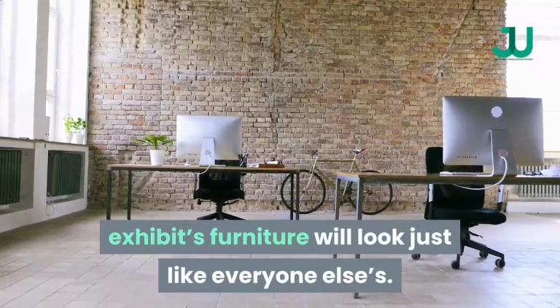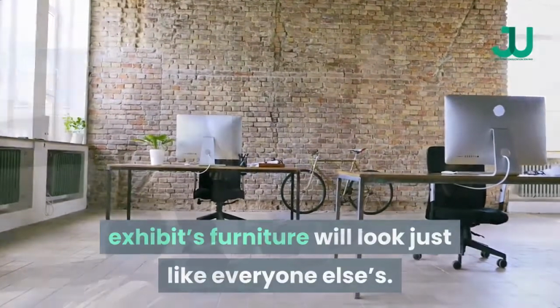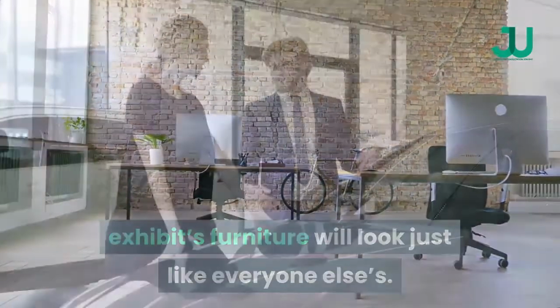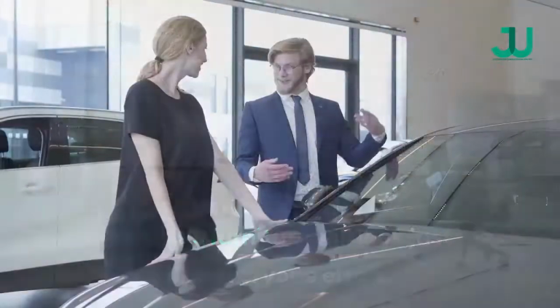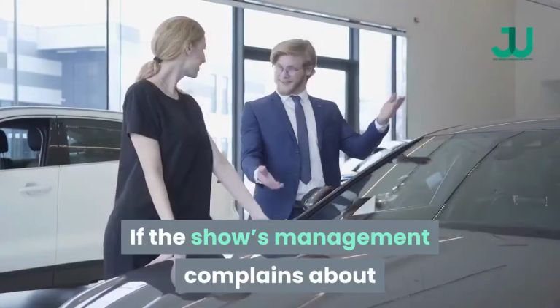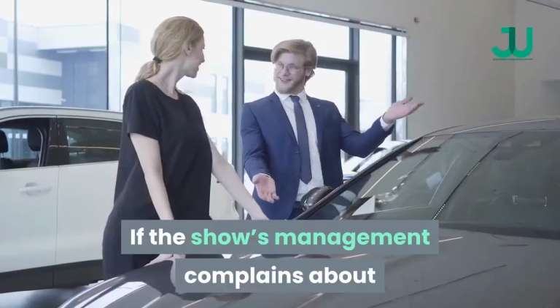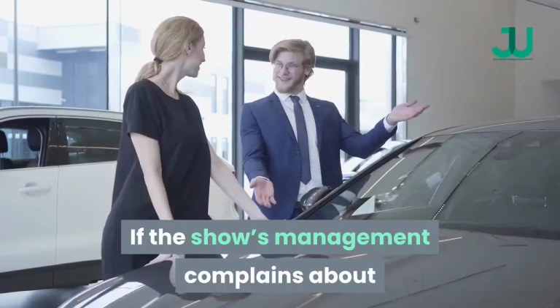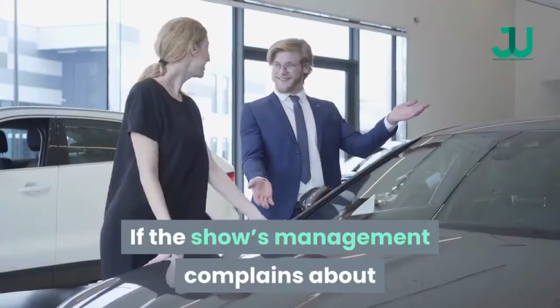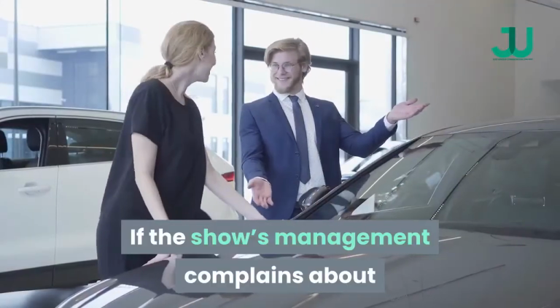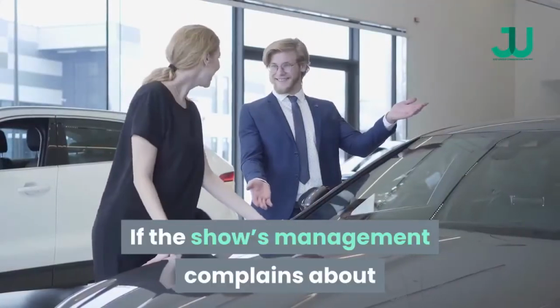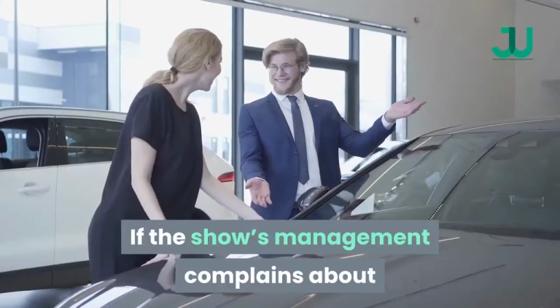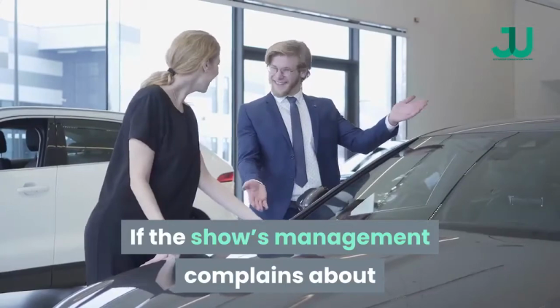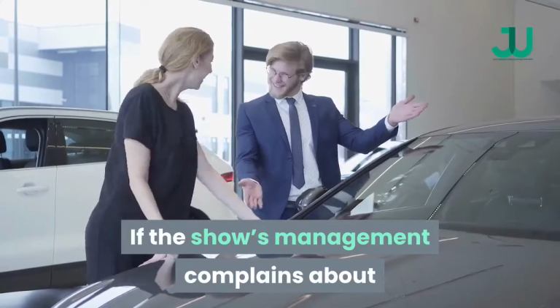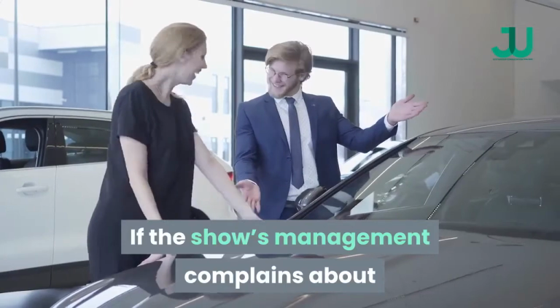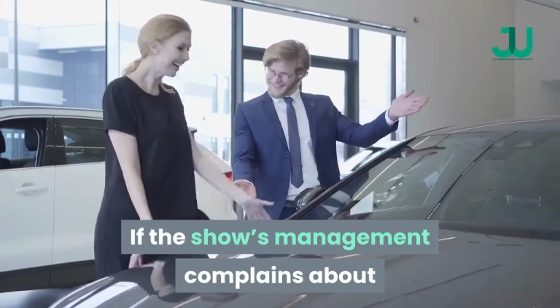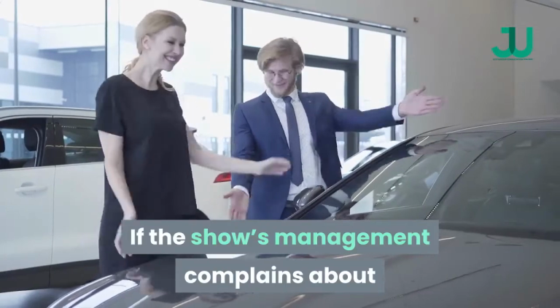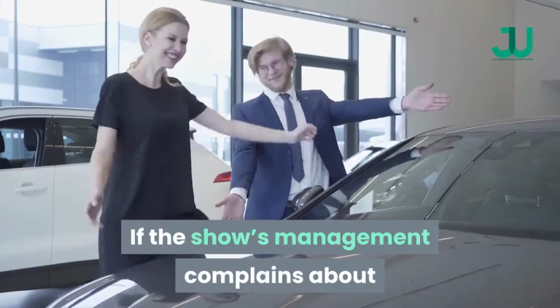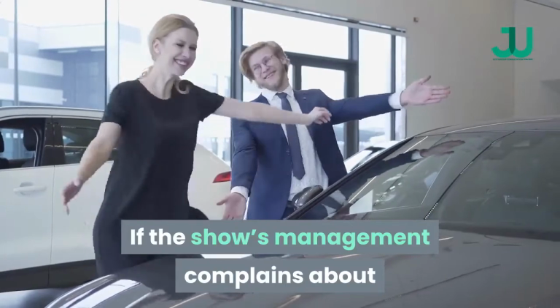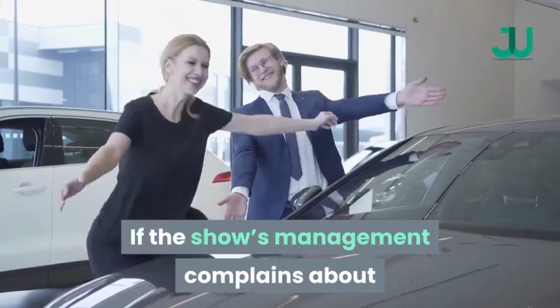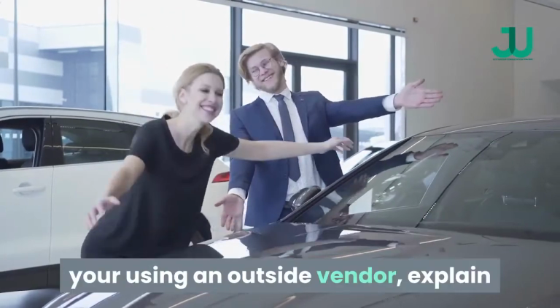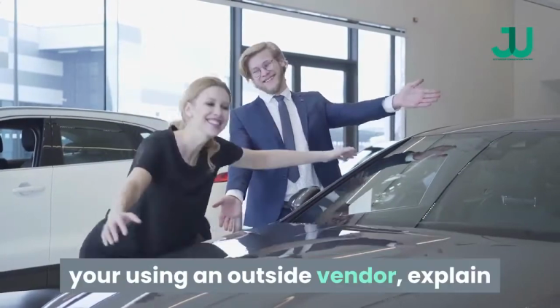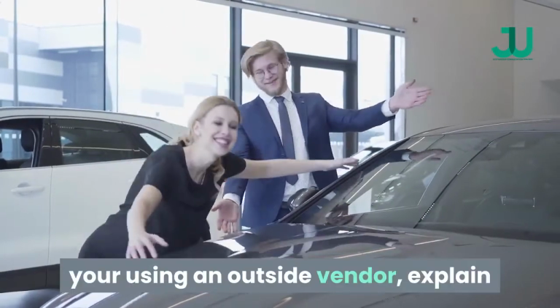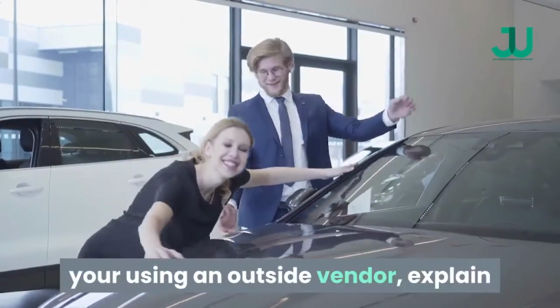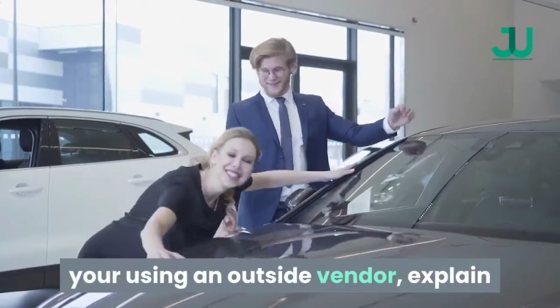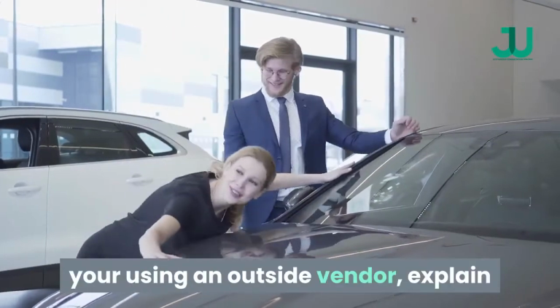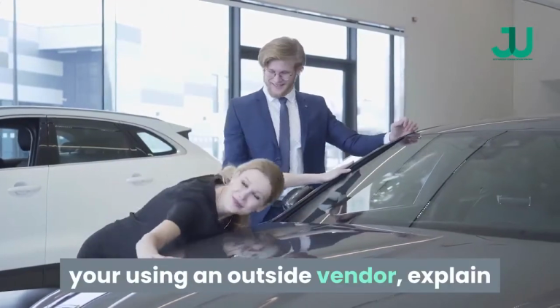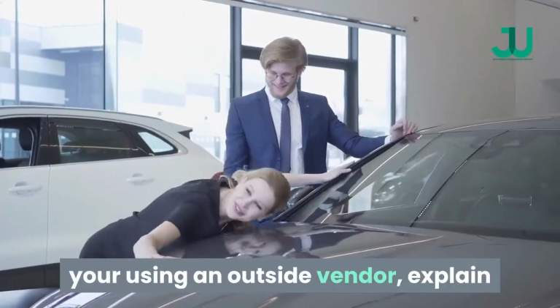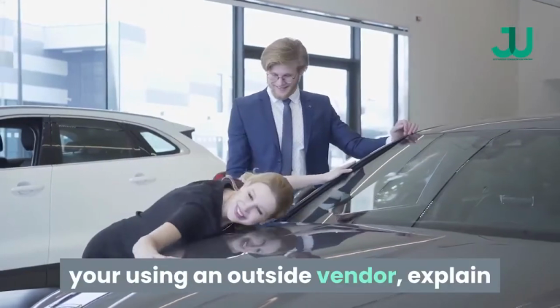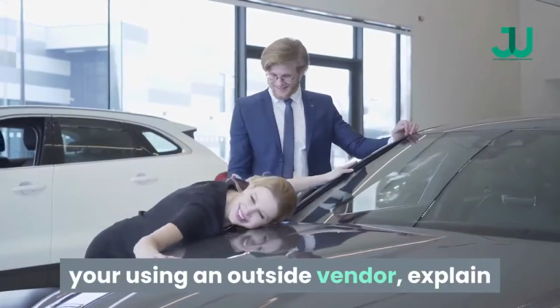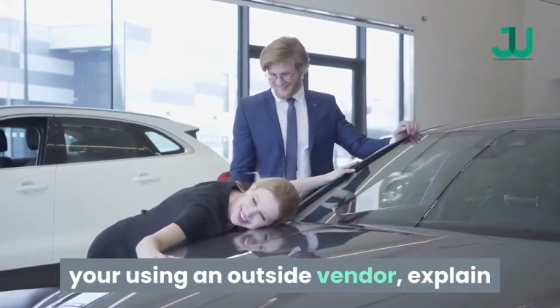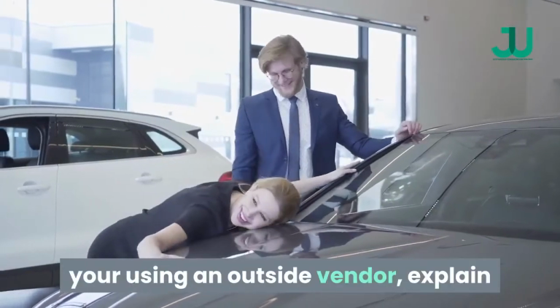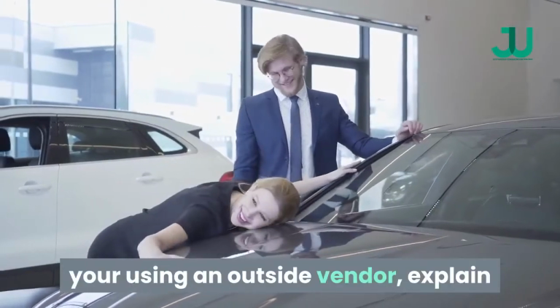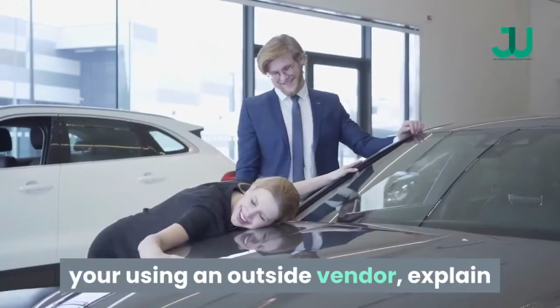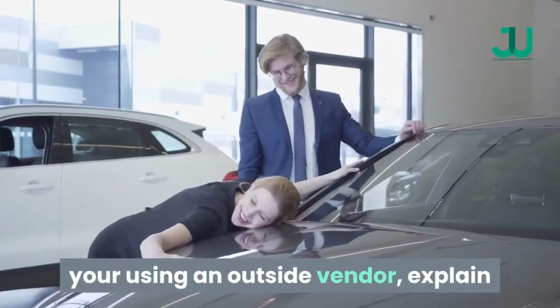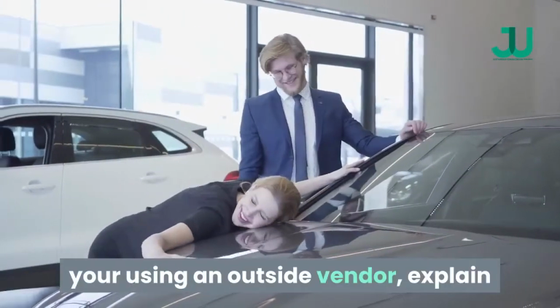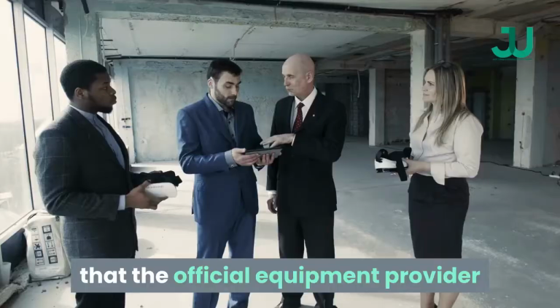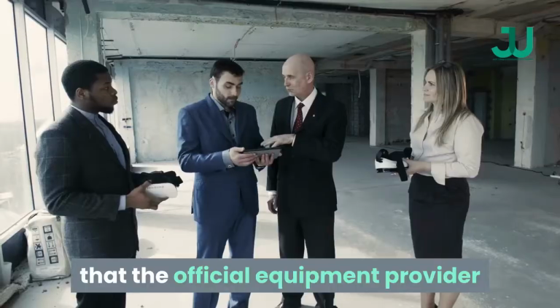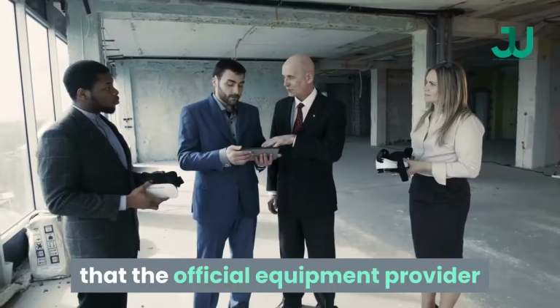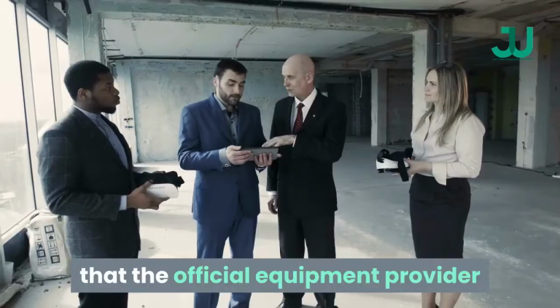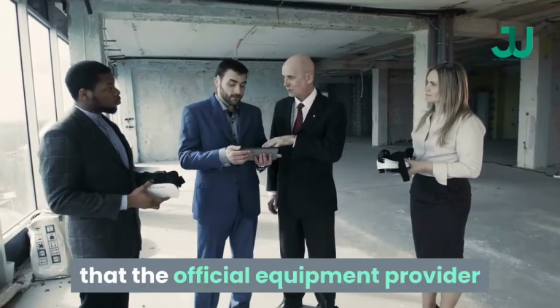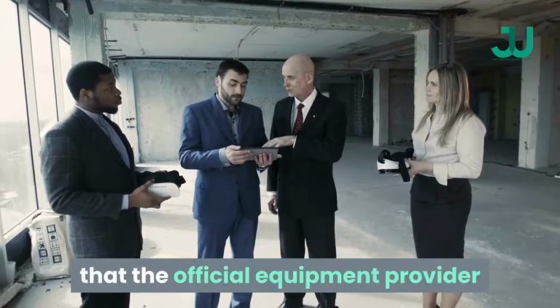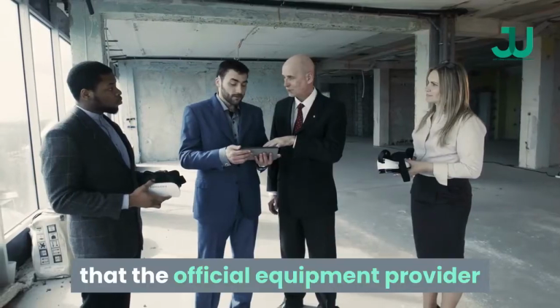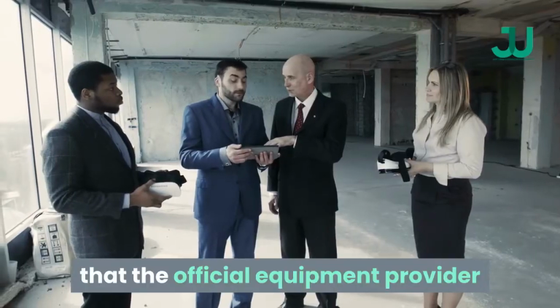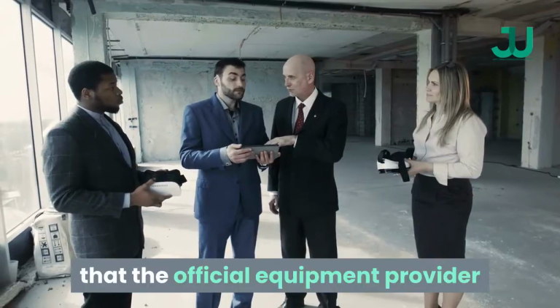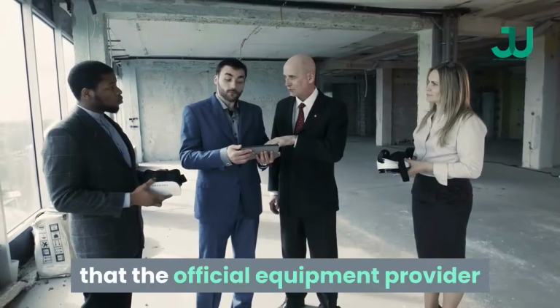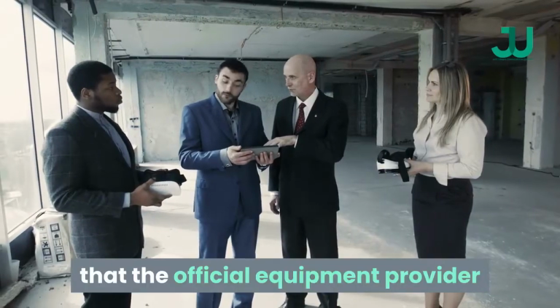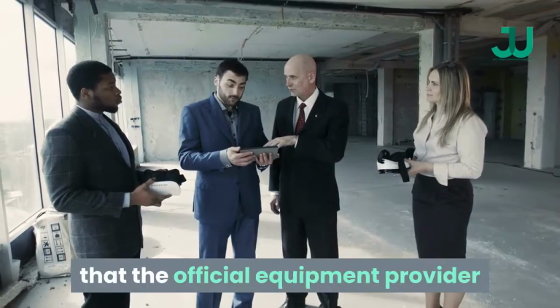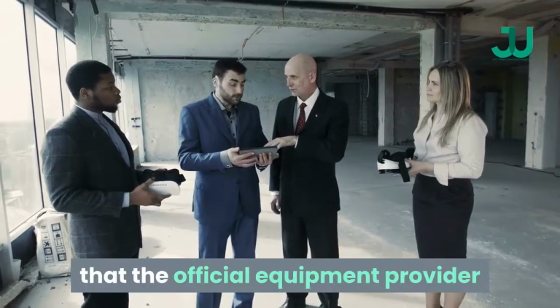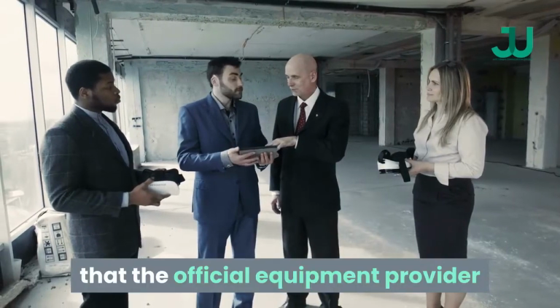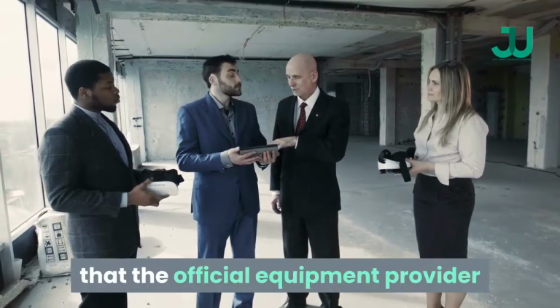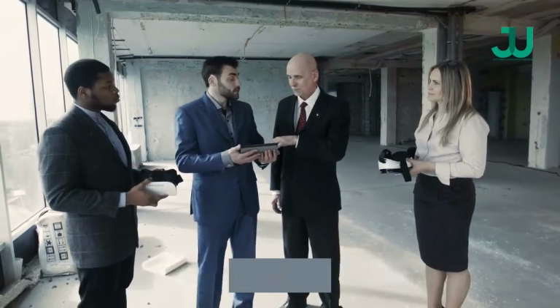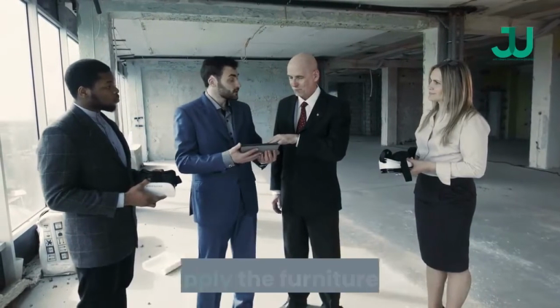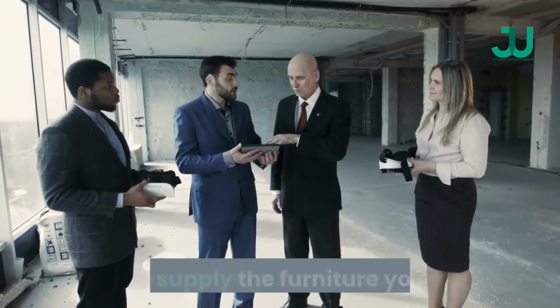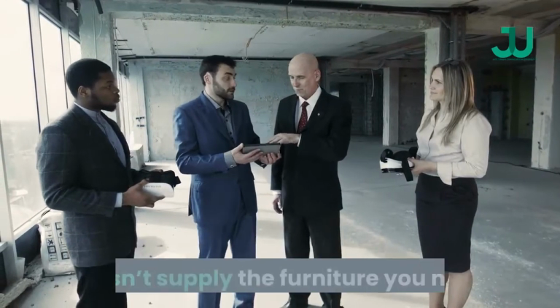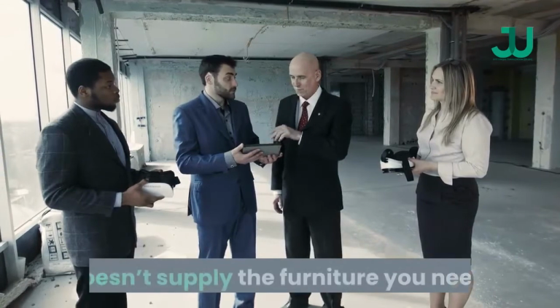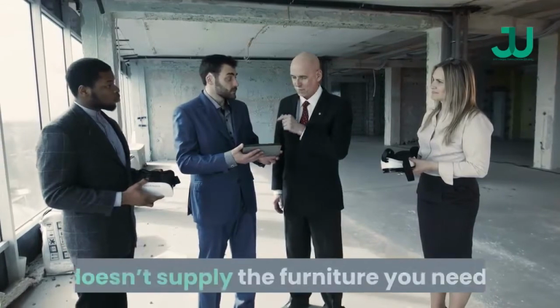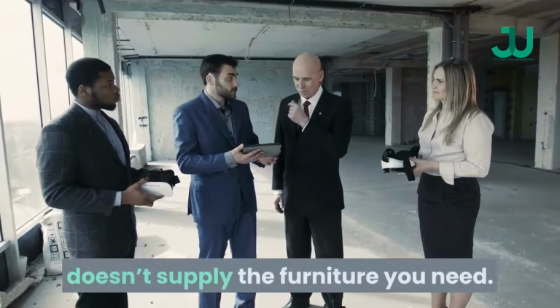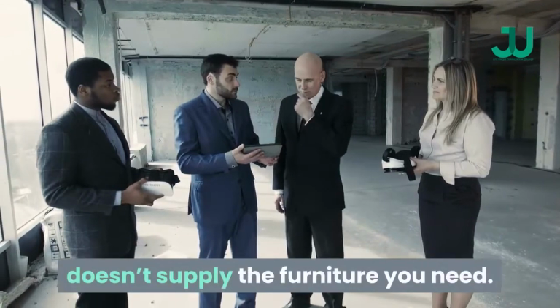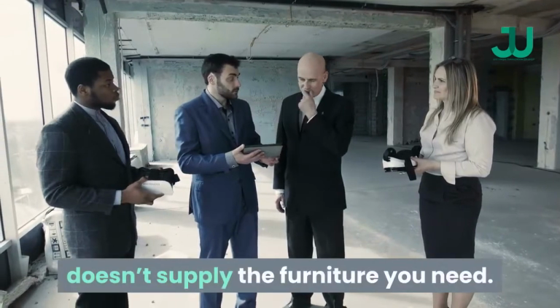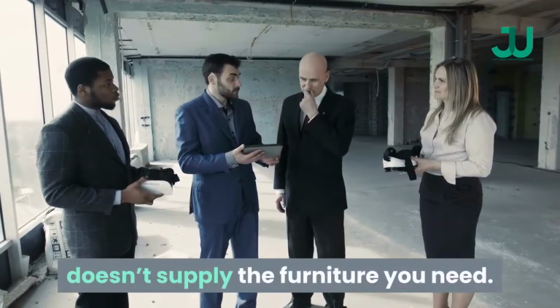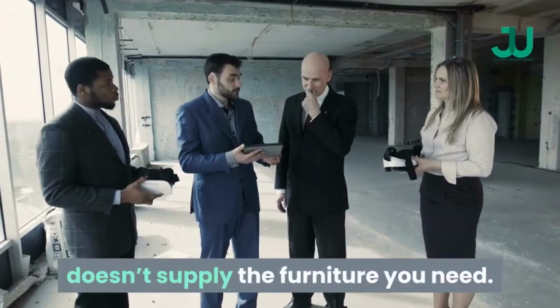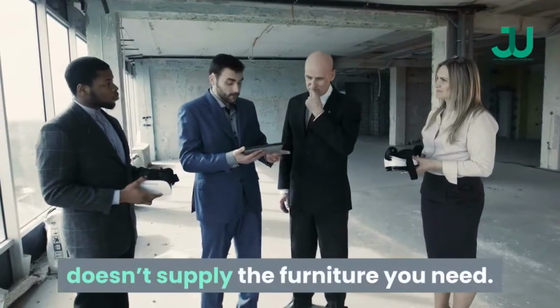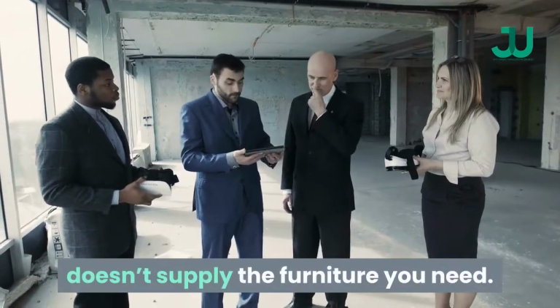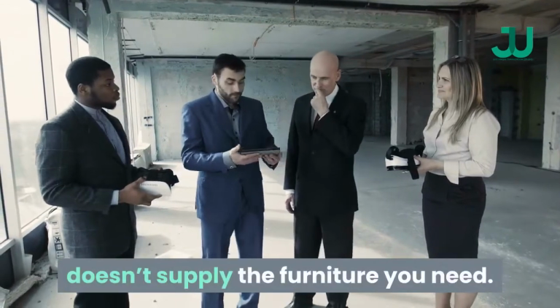If the show's management complains about you using an outside vendor, explain that the official equipment provider doesn't supply the furniture you need.